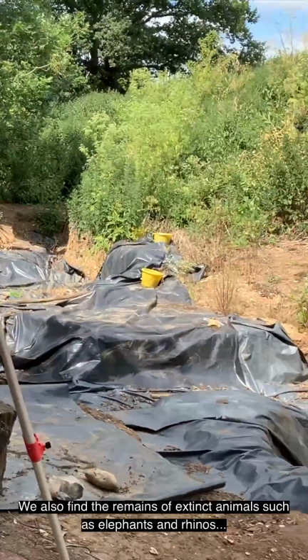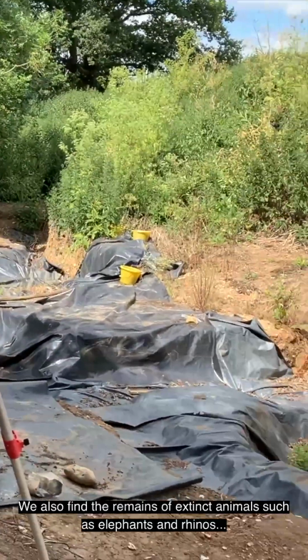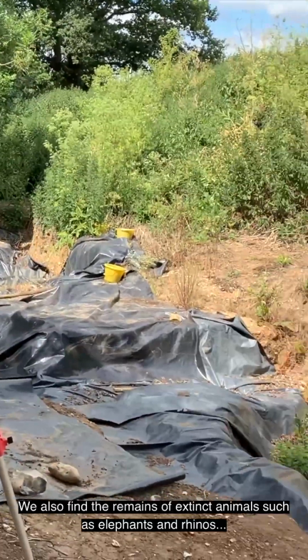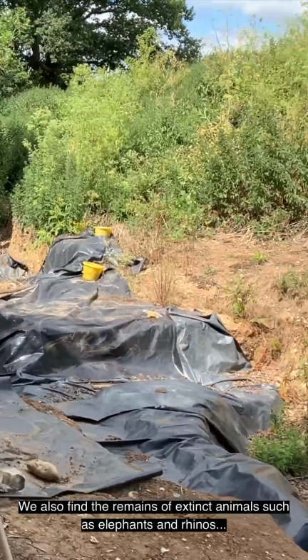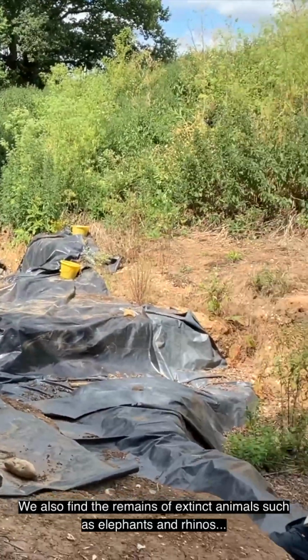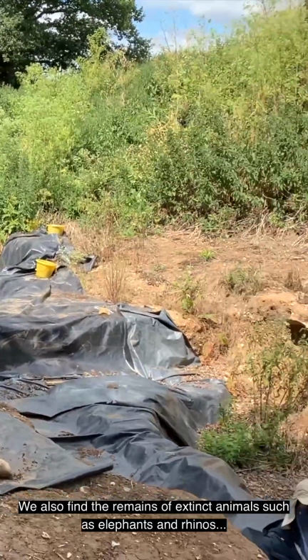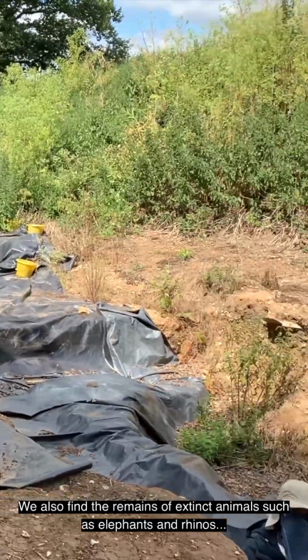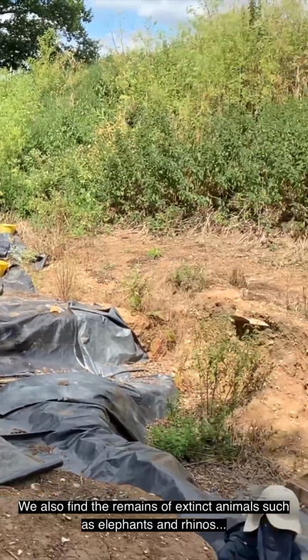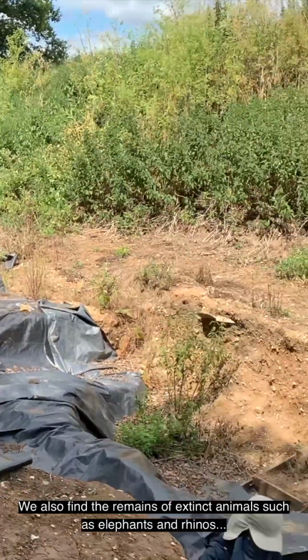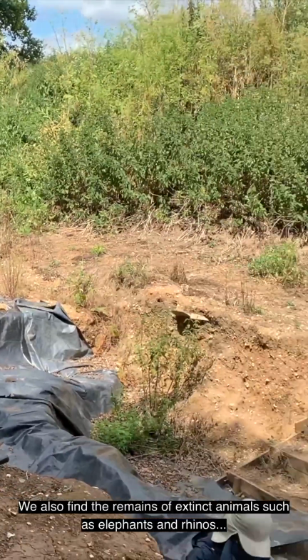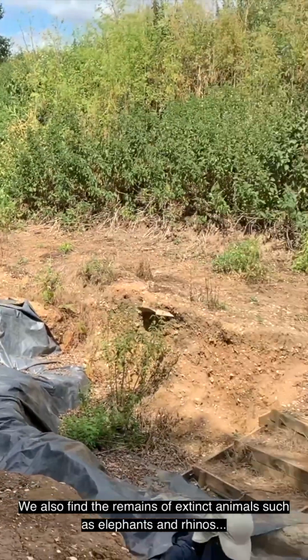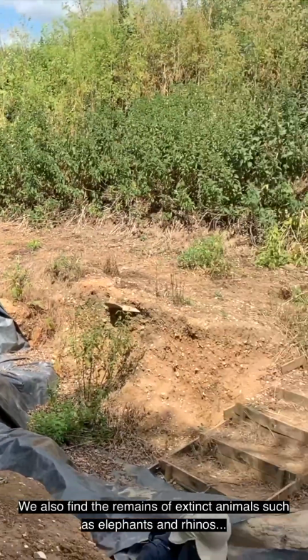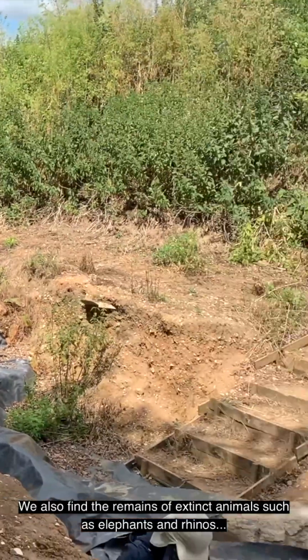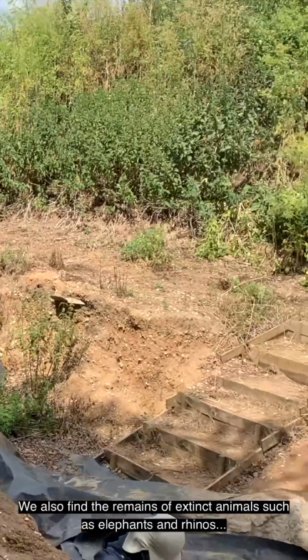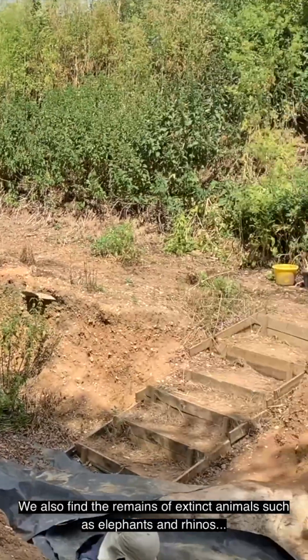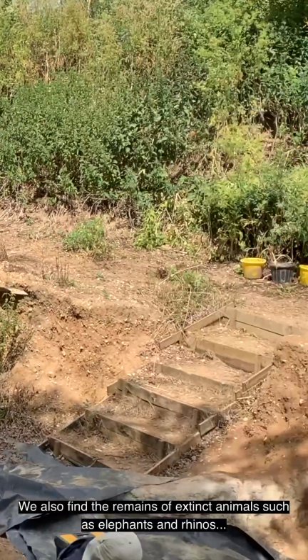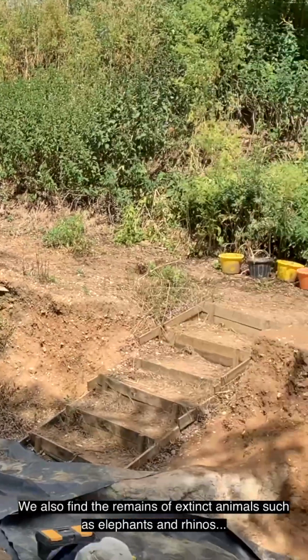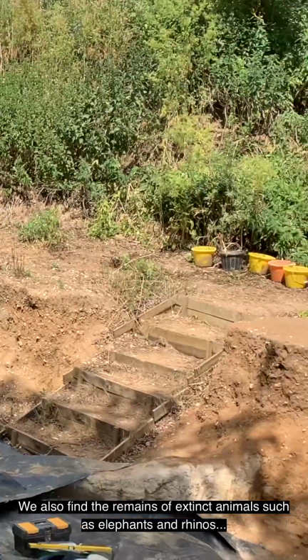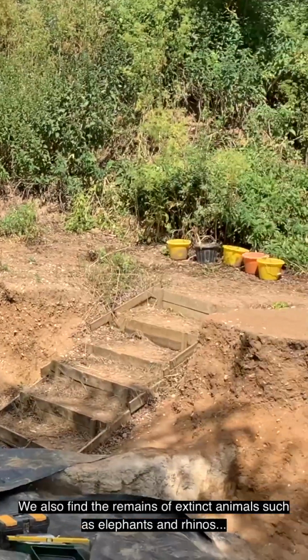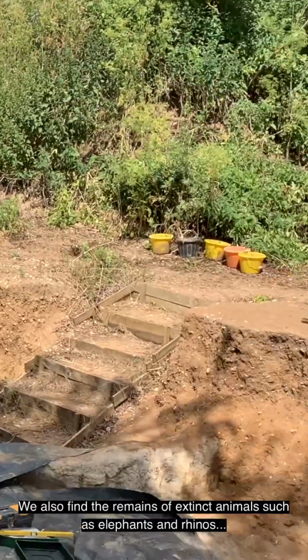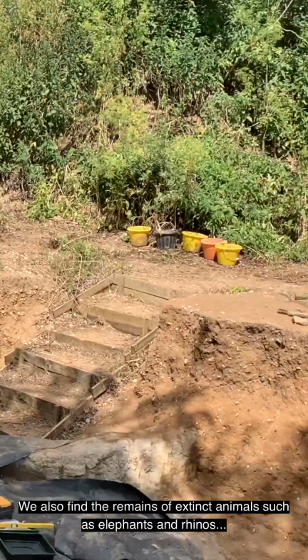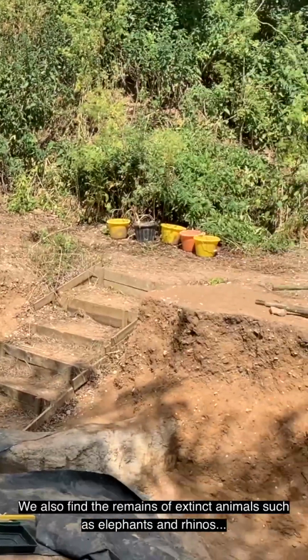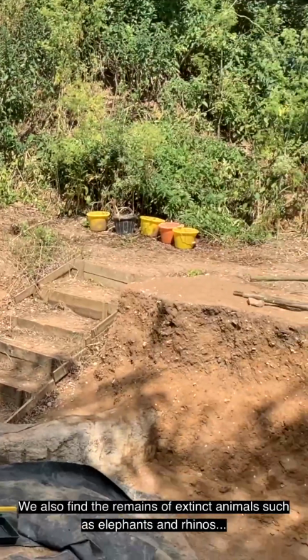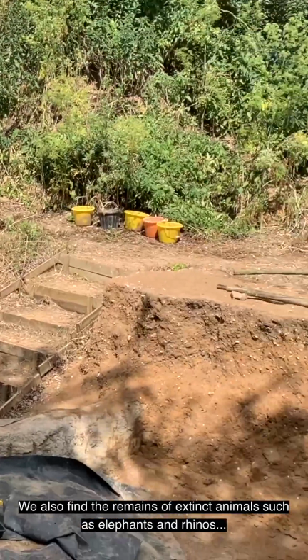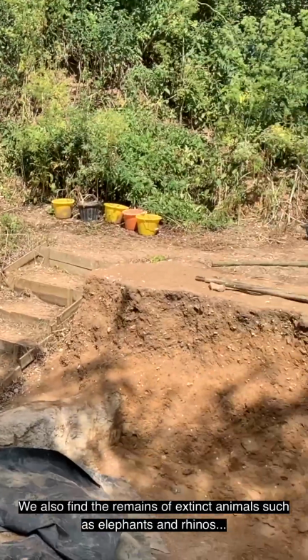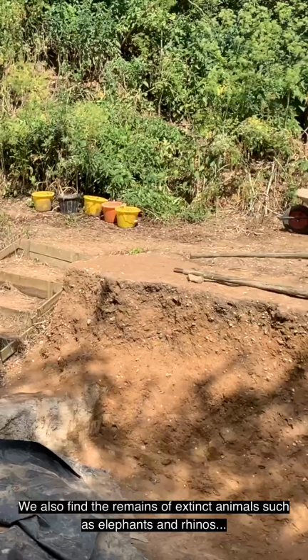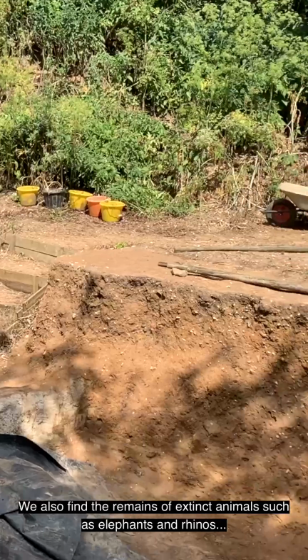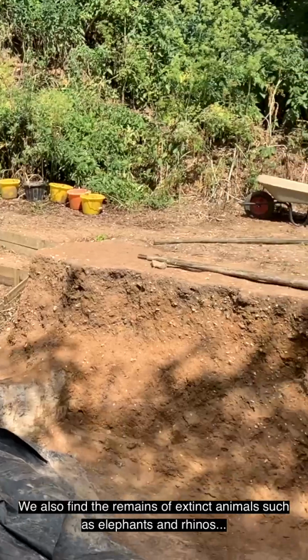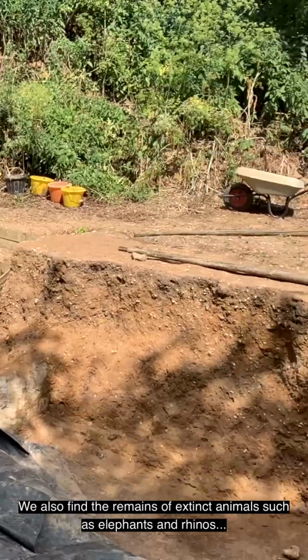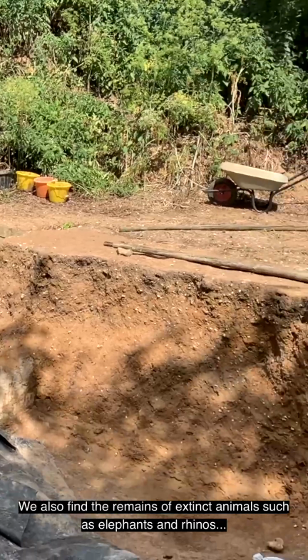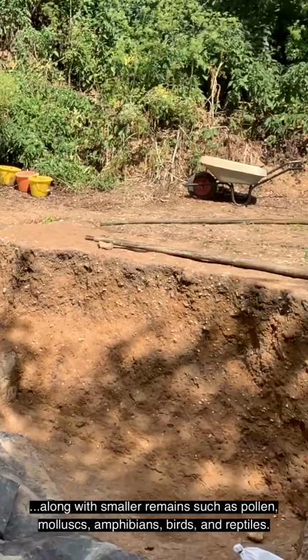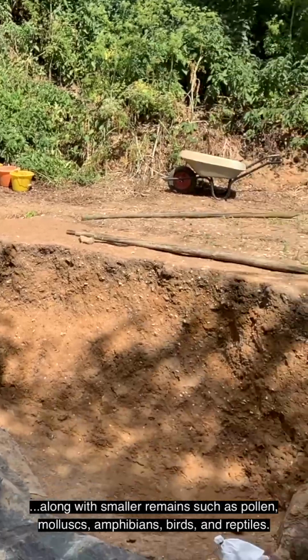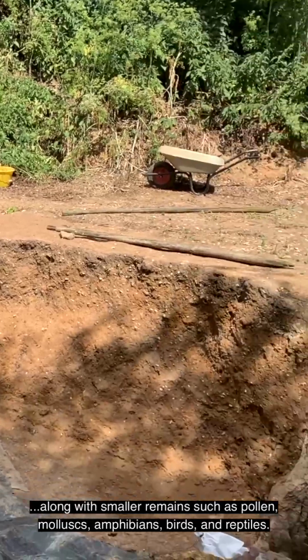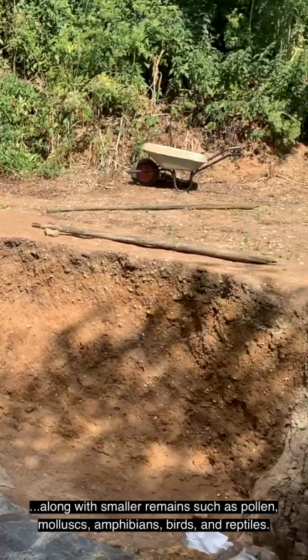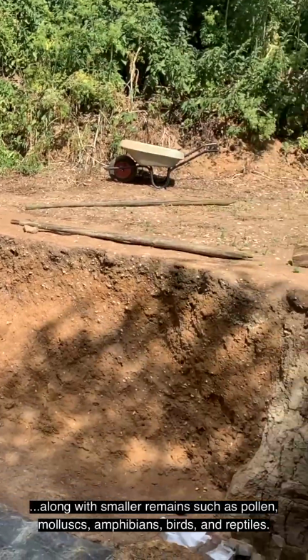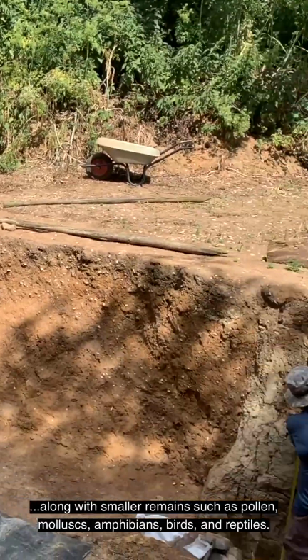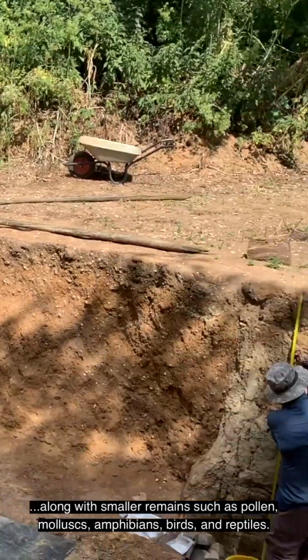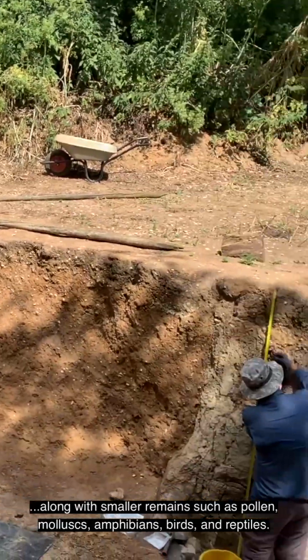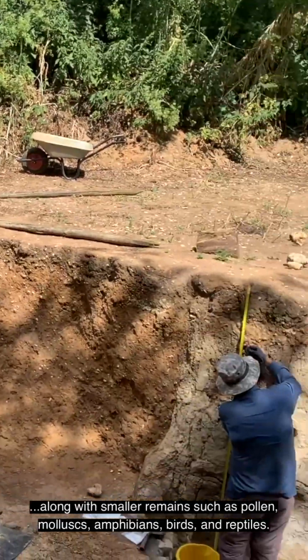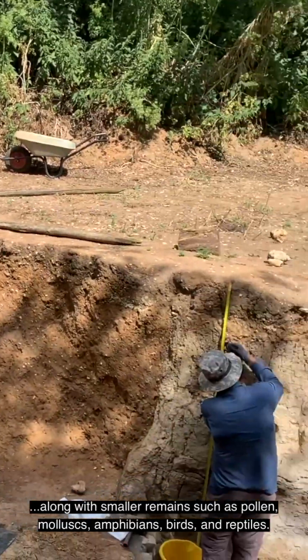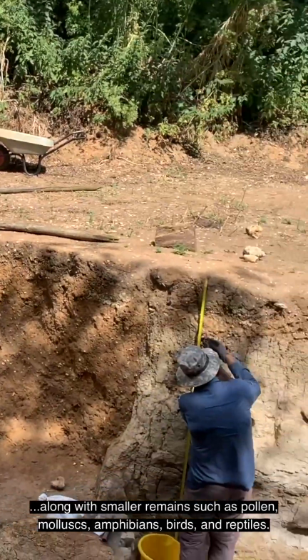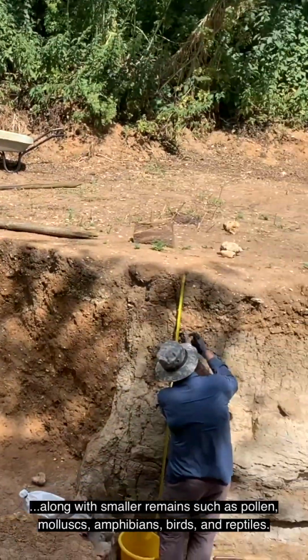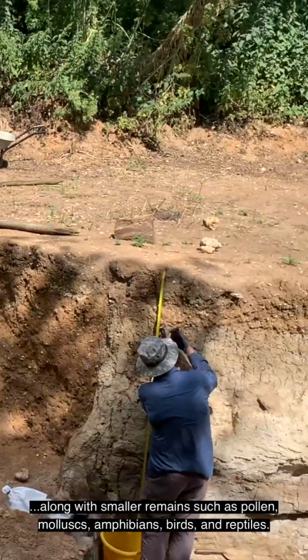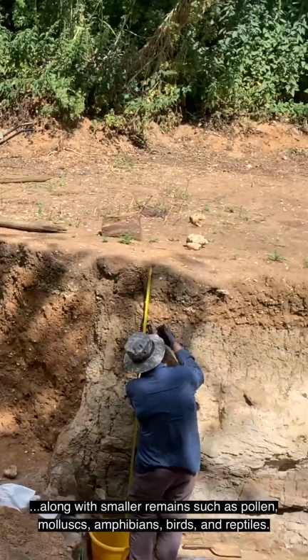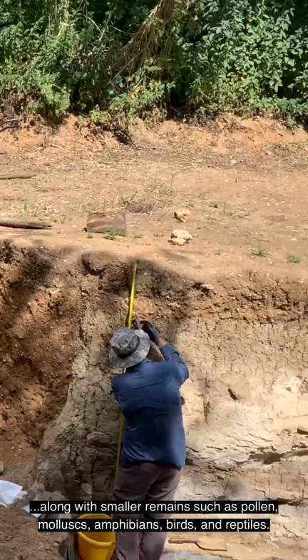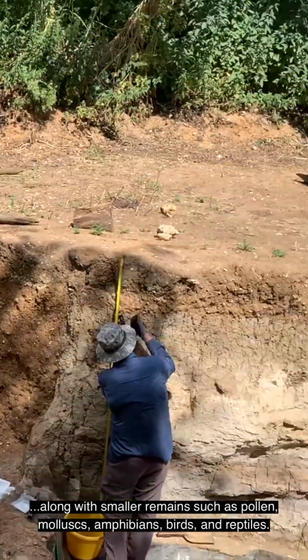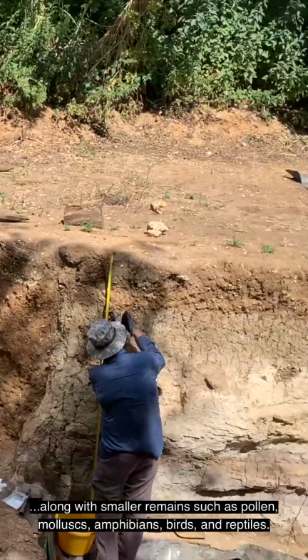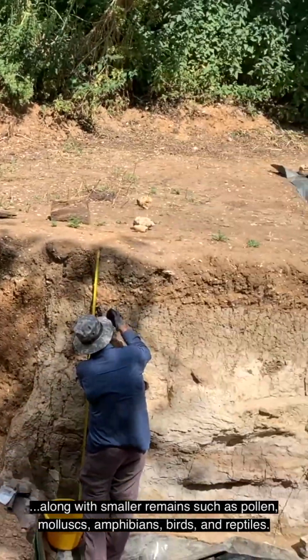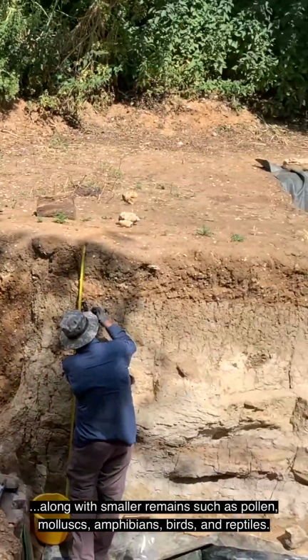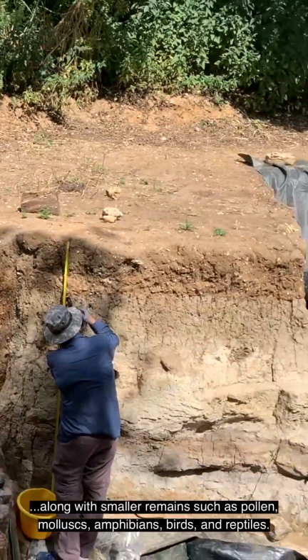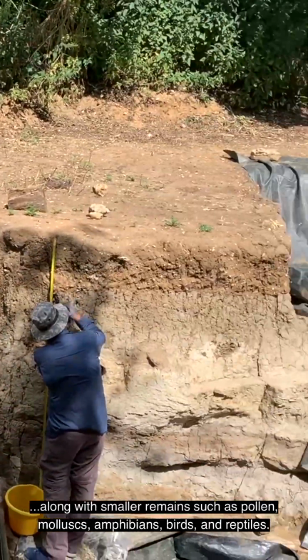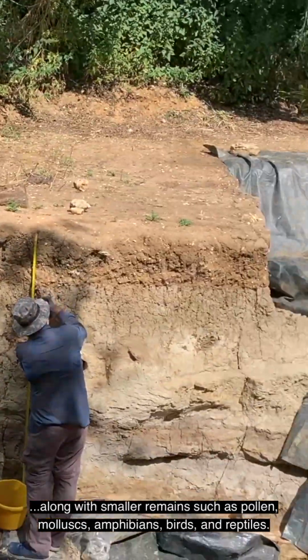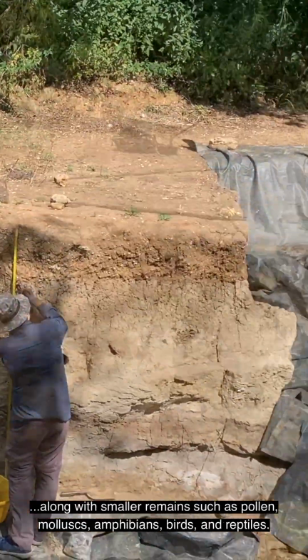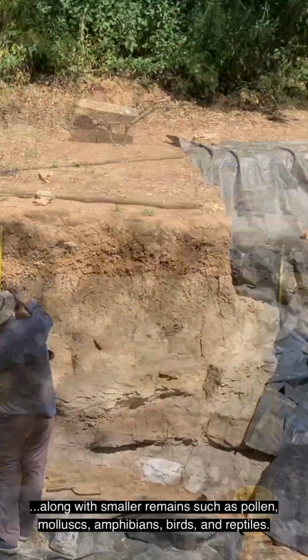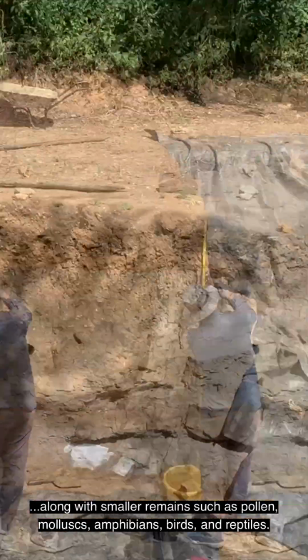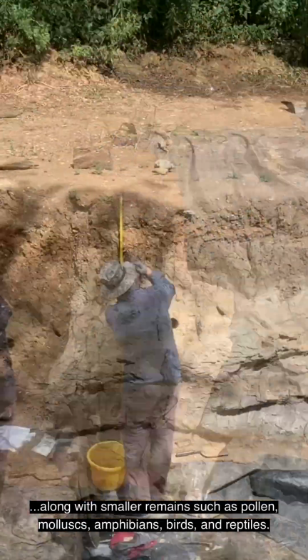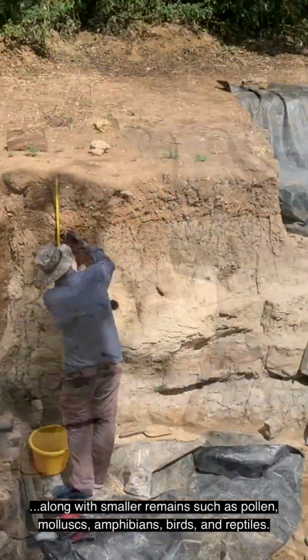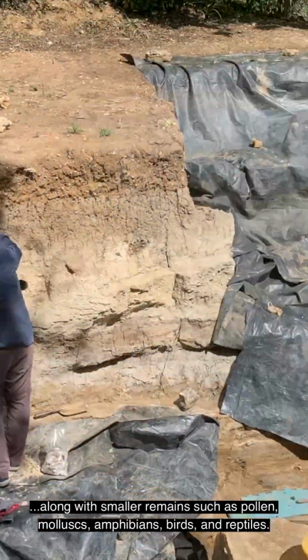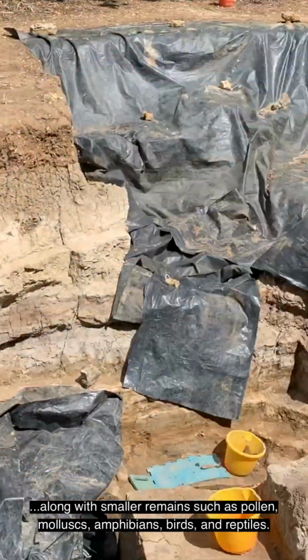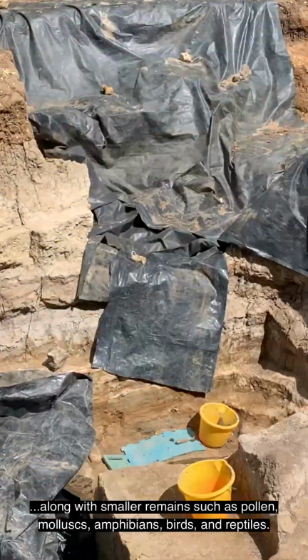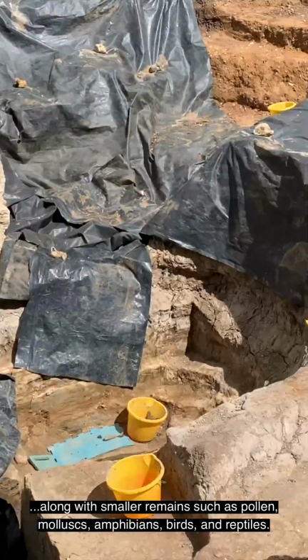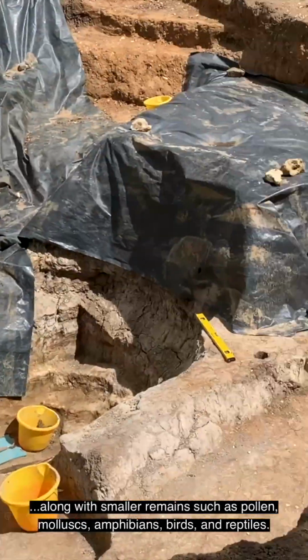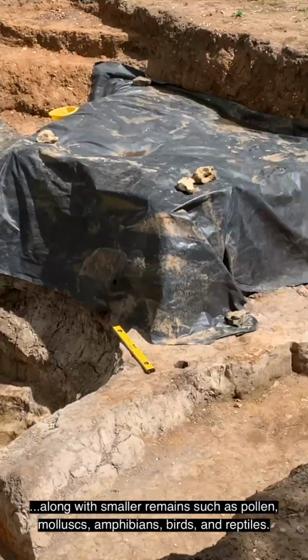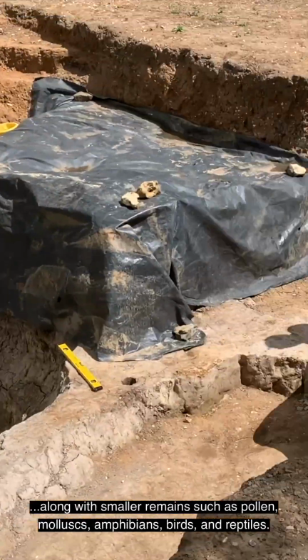We also find the remains of extinct animals, such as elephants and rhinos, along with smaller remains such as pollen, mollusks, amphibians, birds, and reptiles.